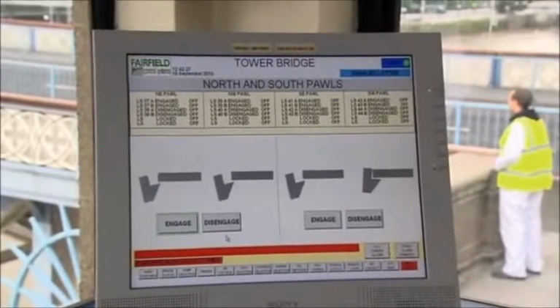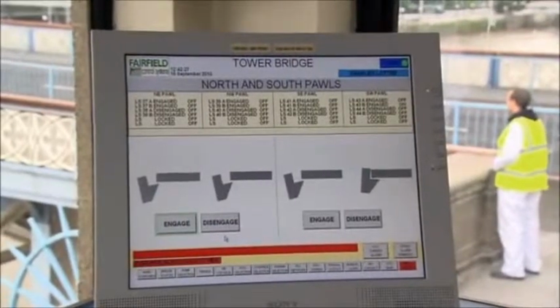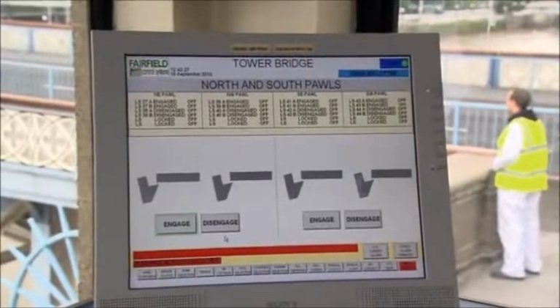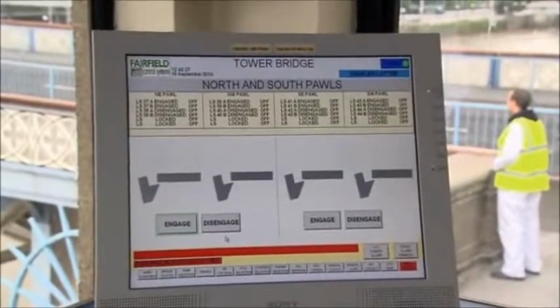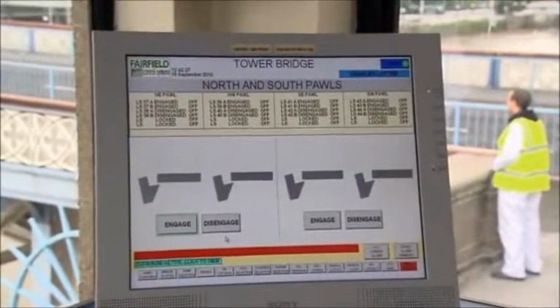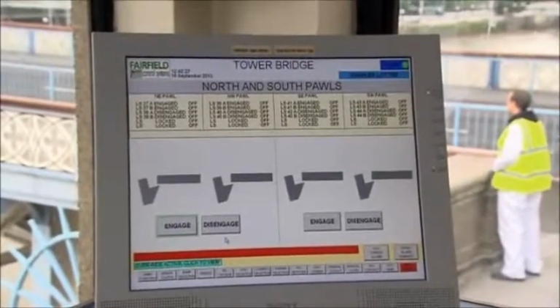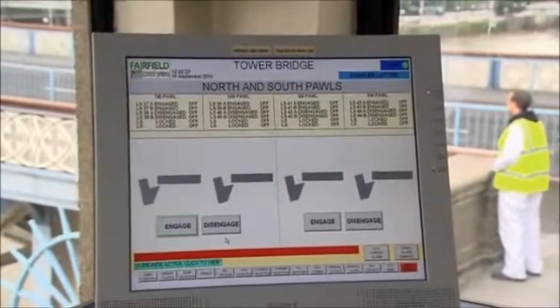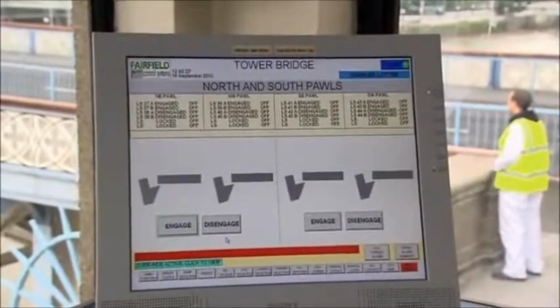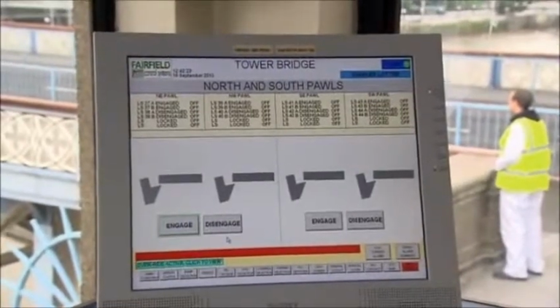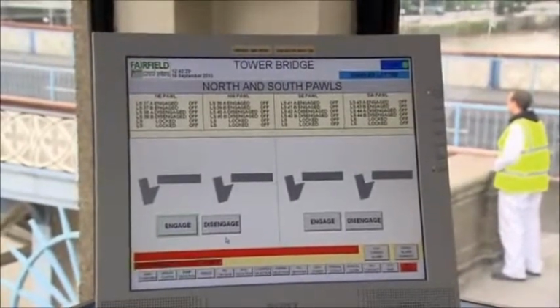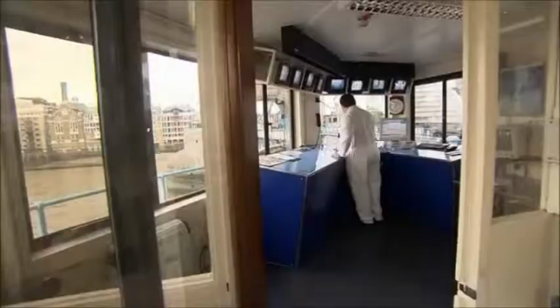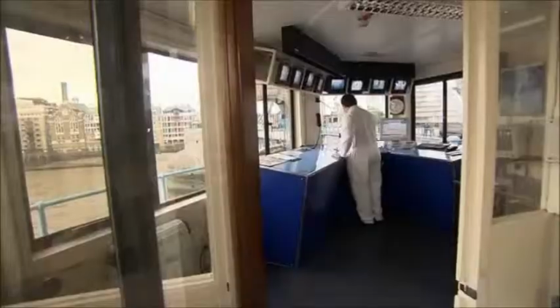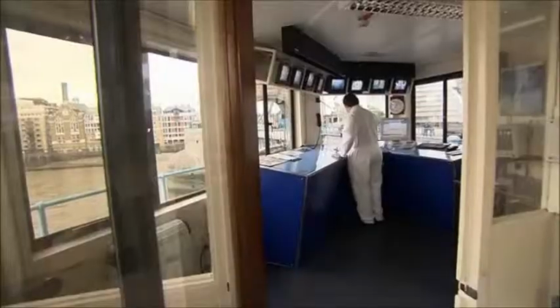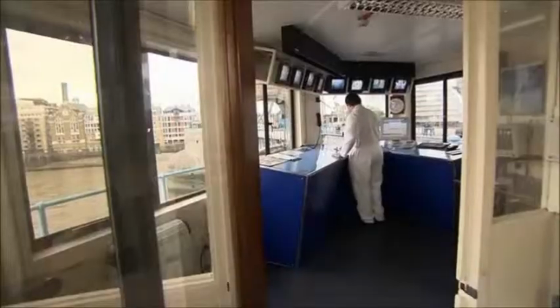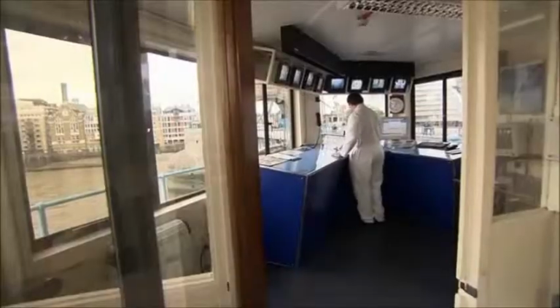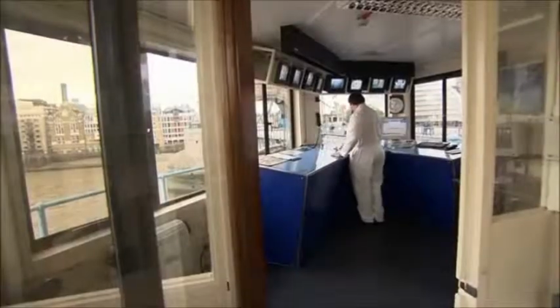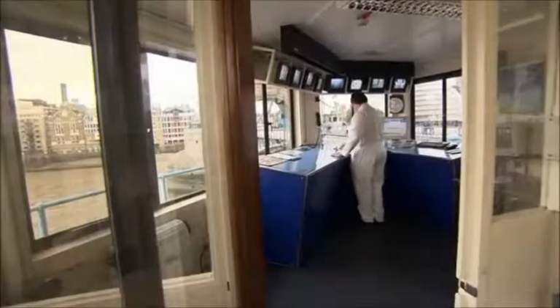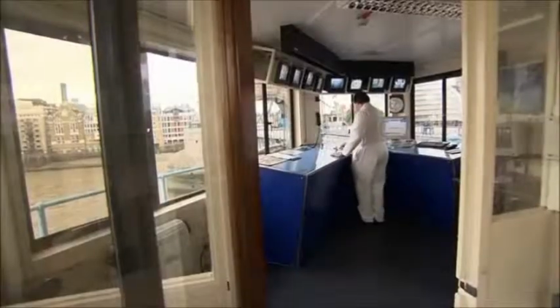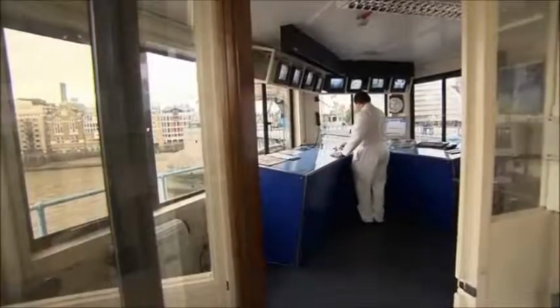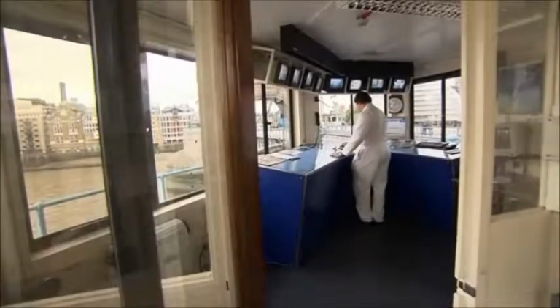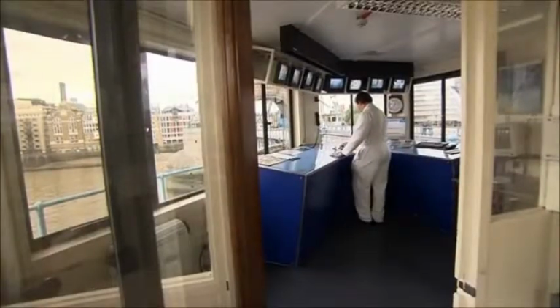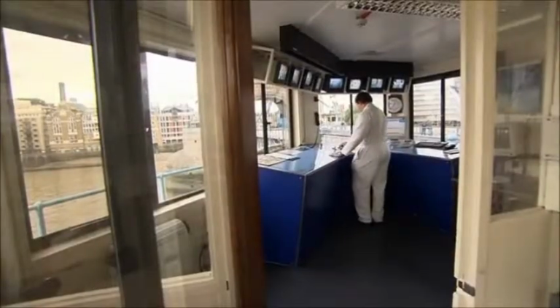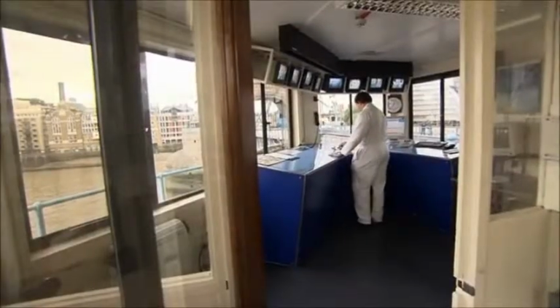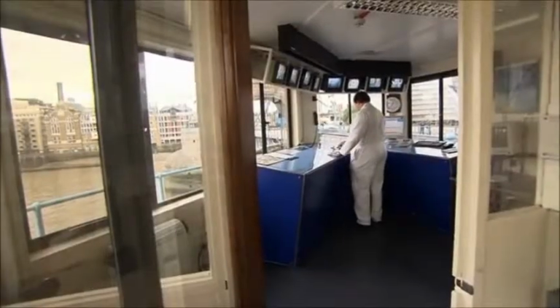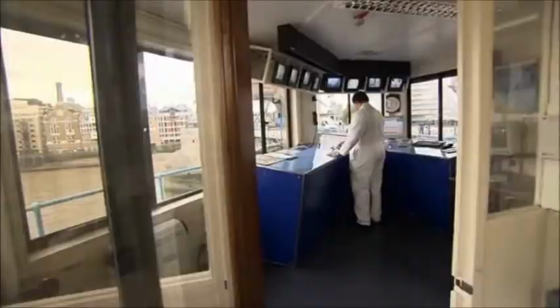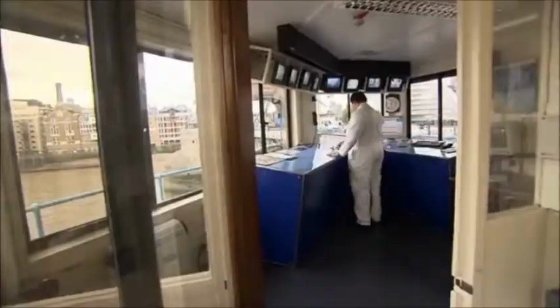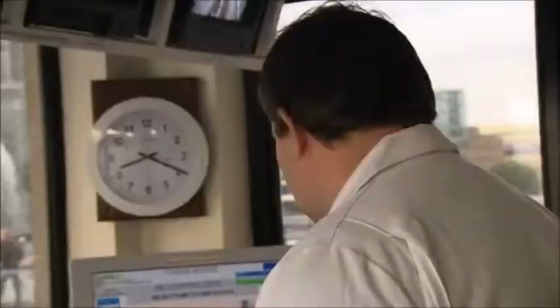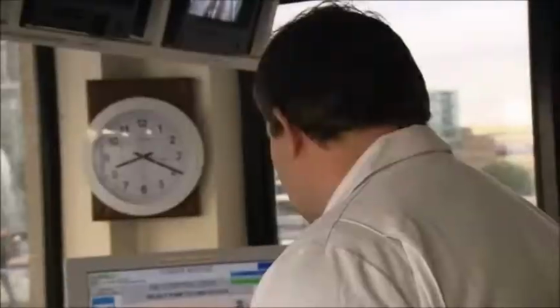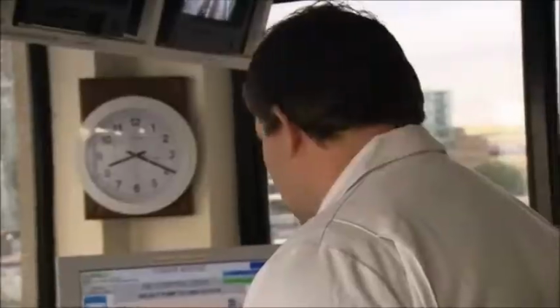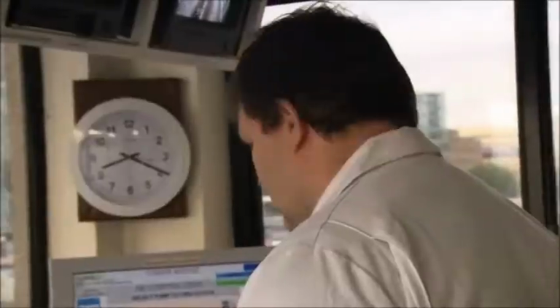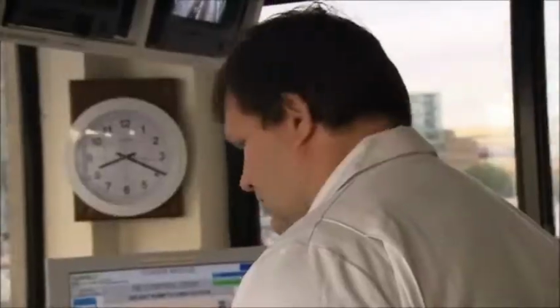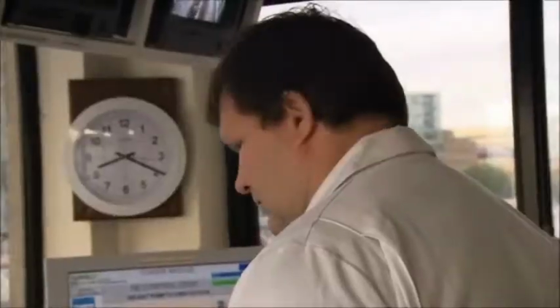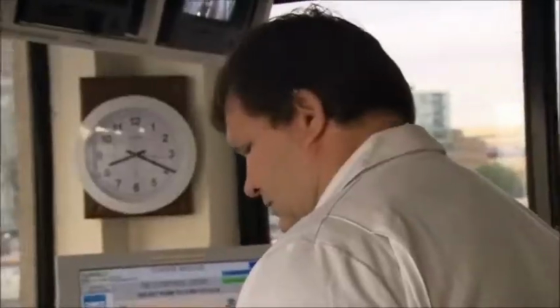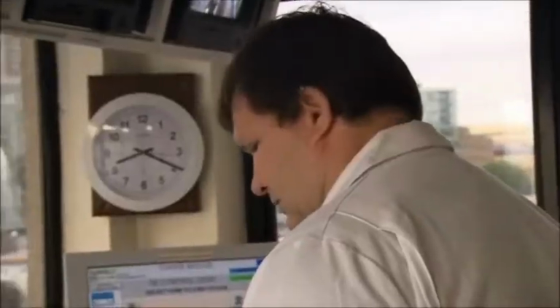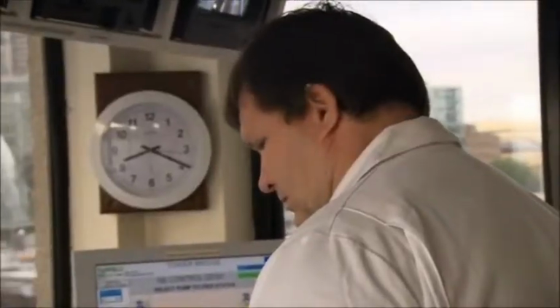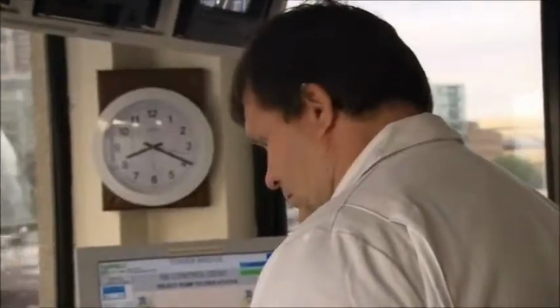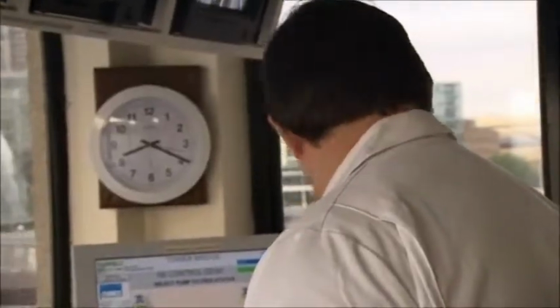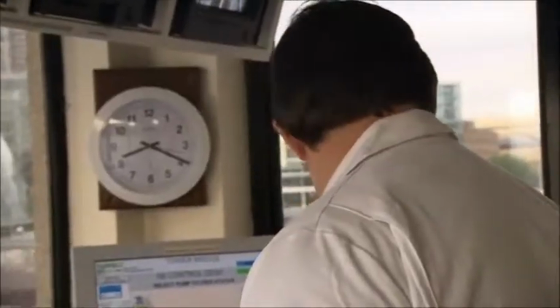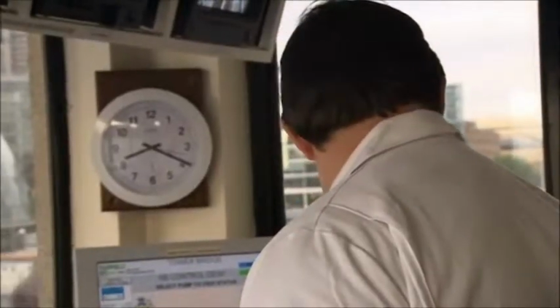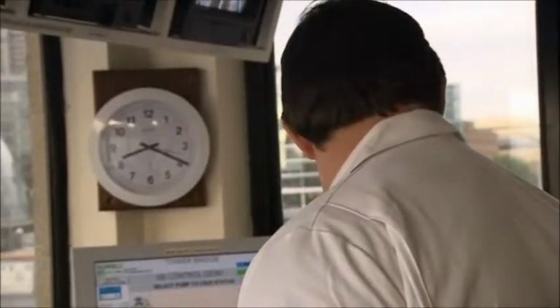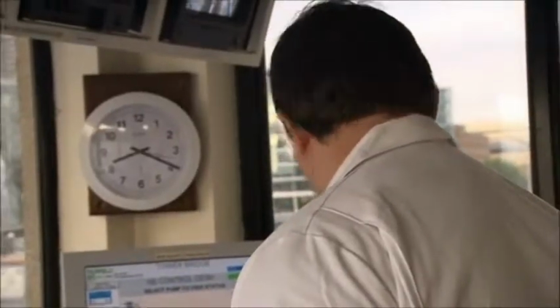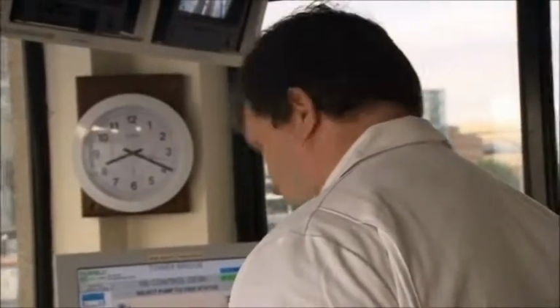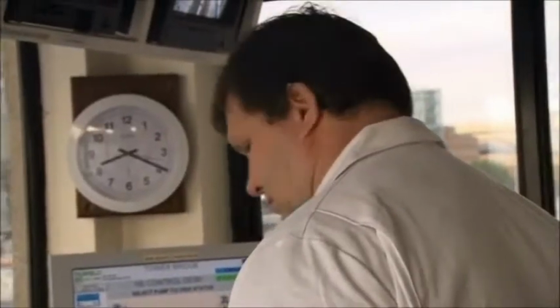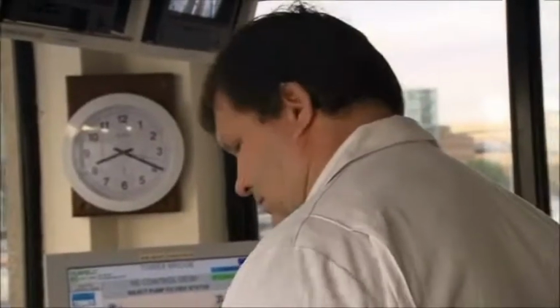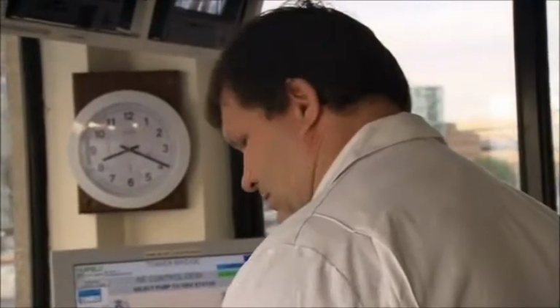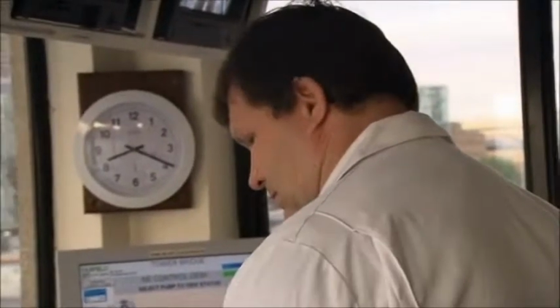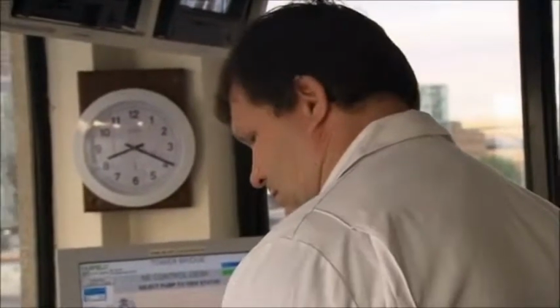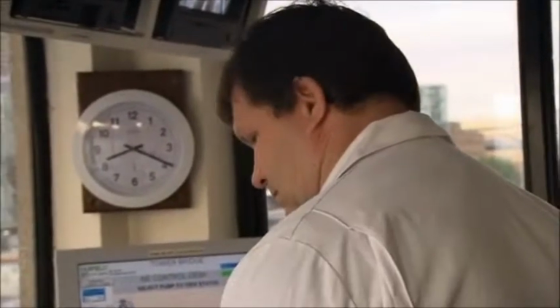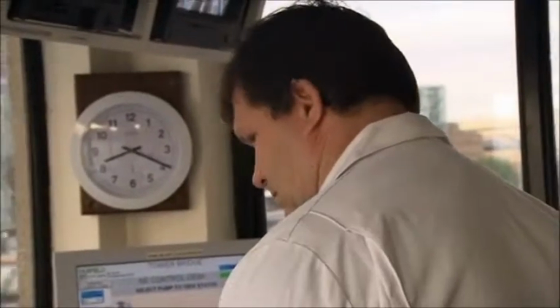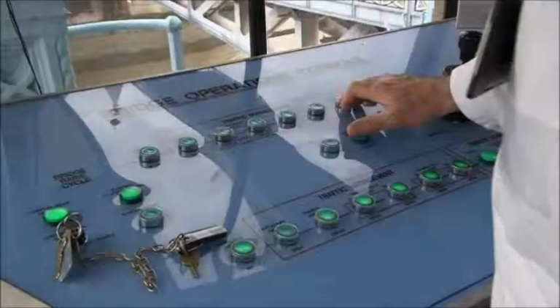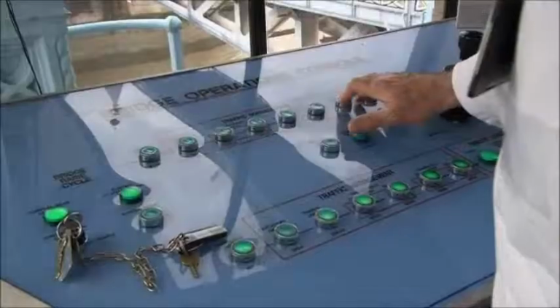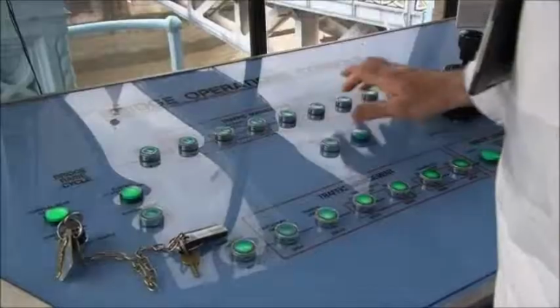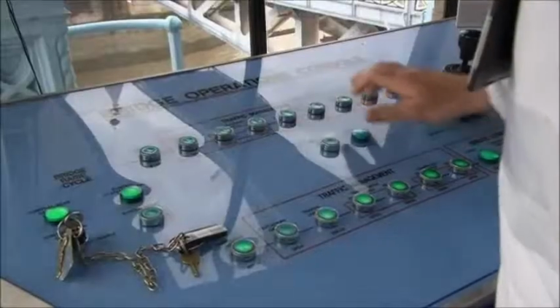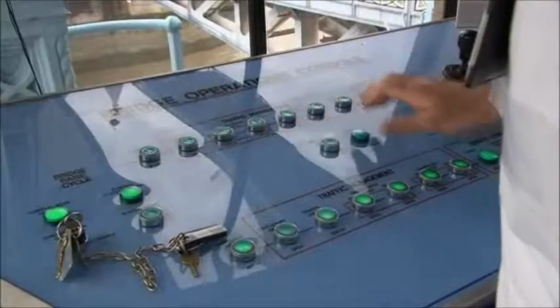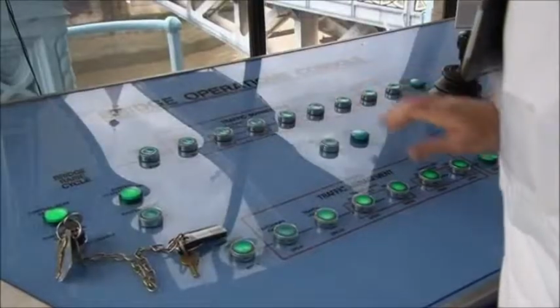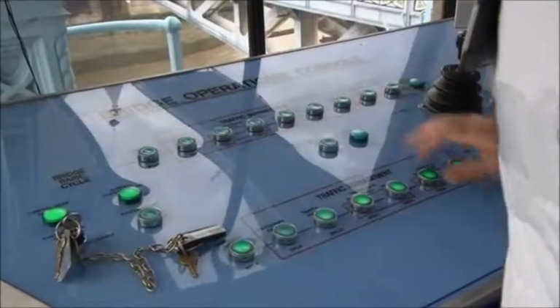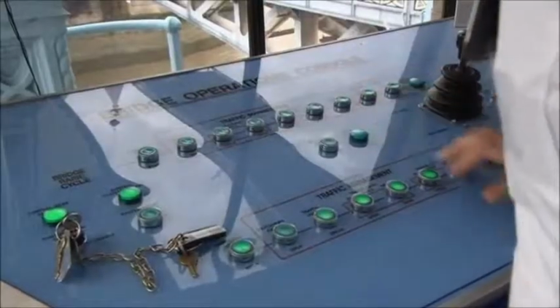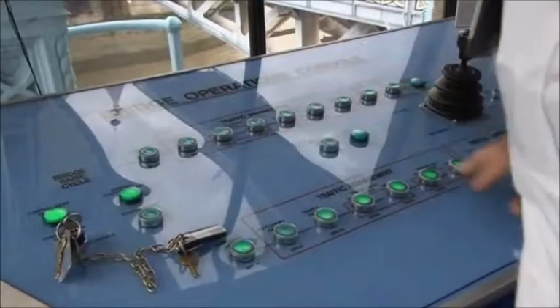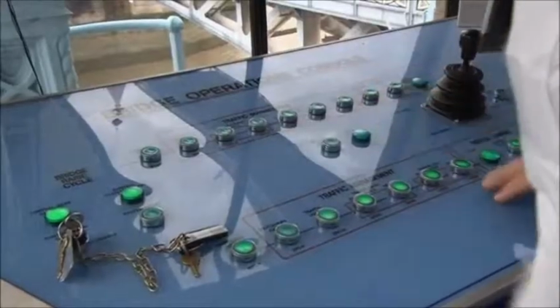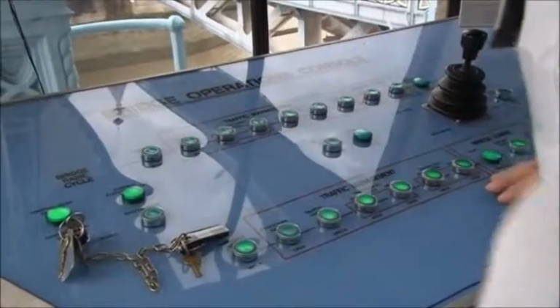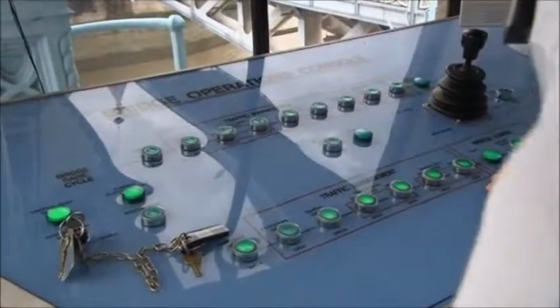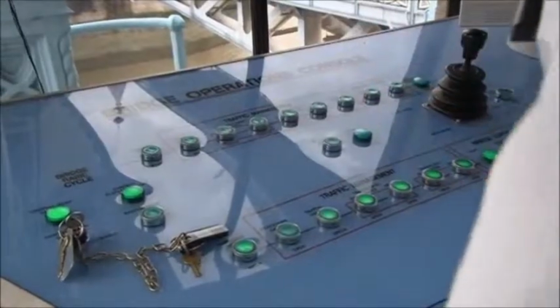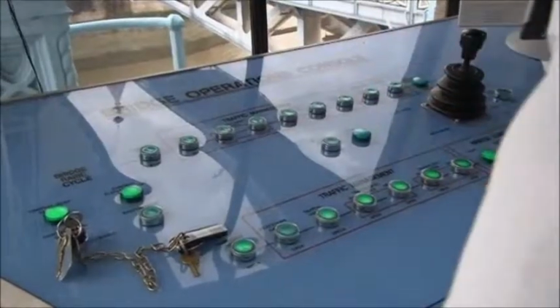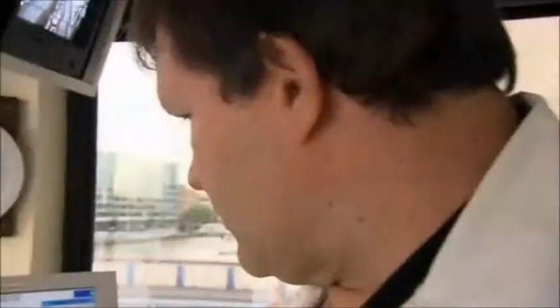Up in the control room, with the pawls released, Charles has to complete one more important task before the bridge lift can begin.